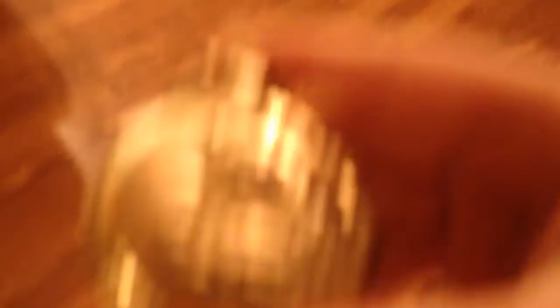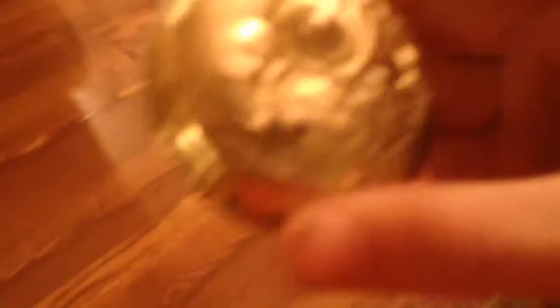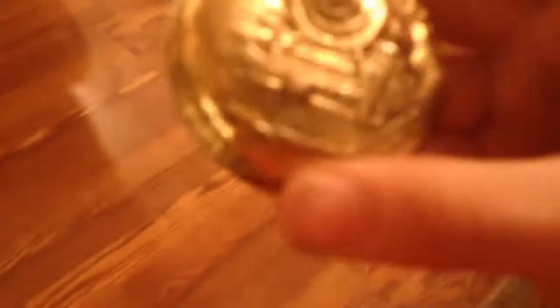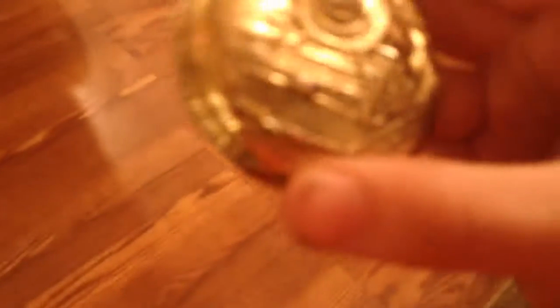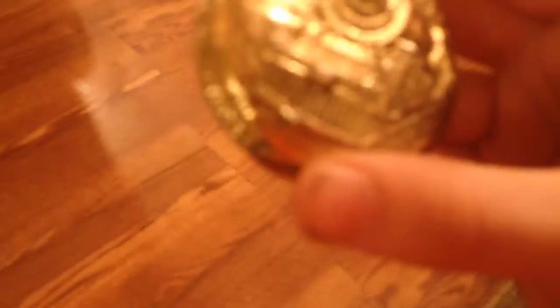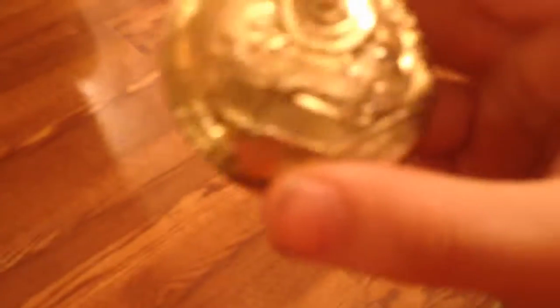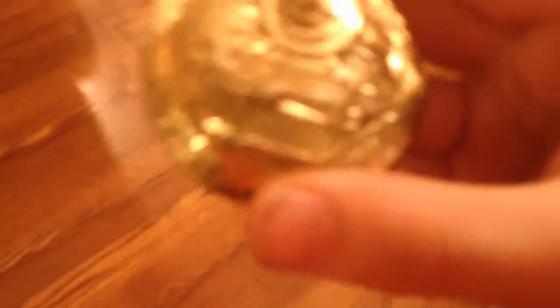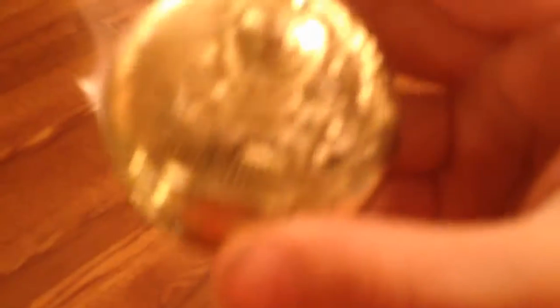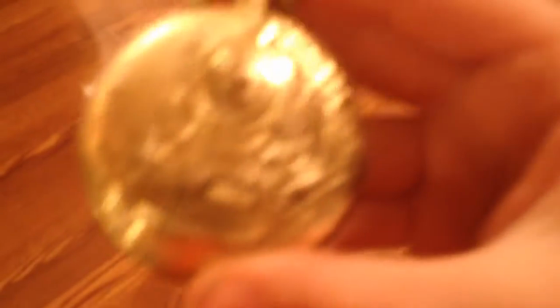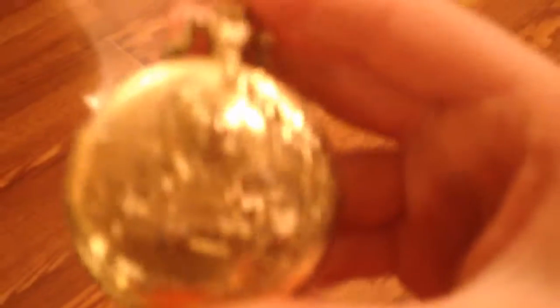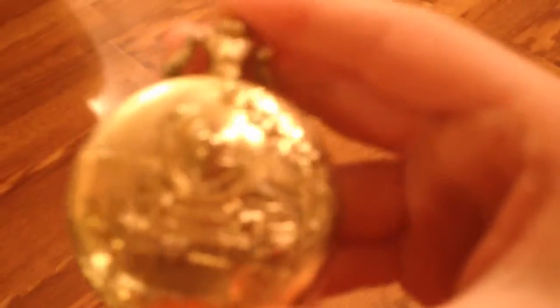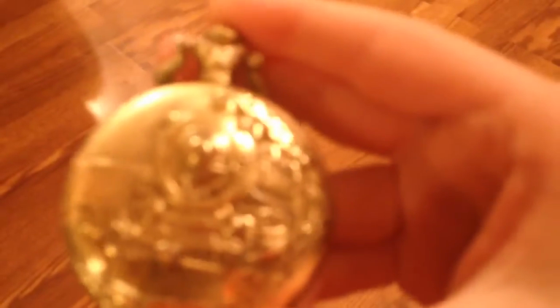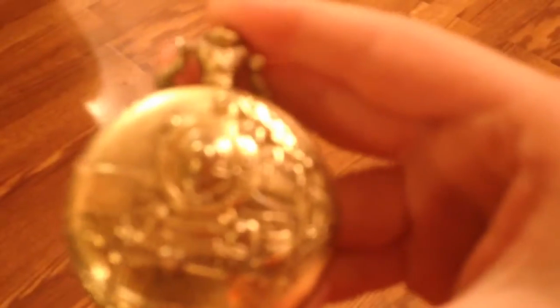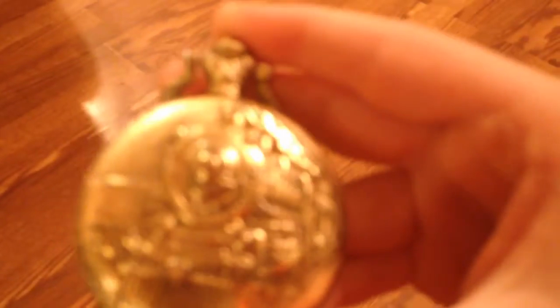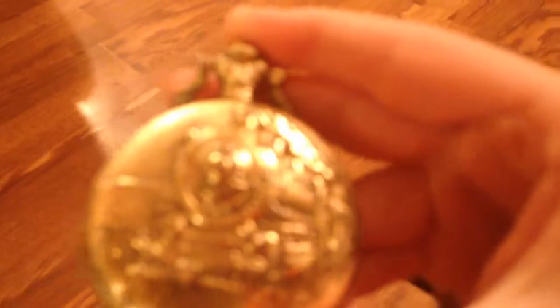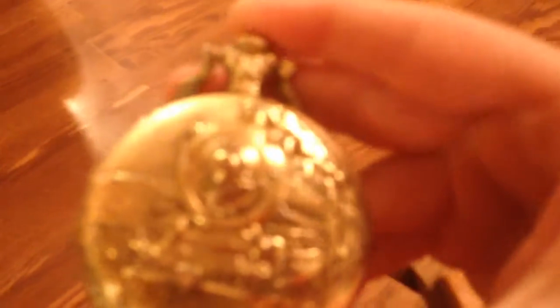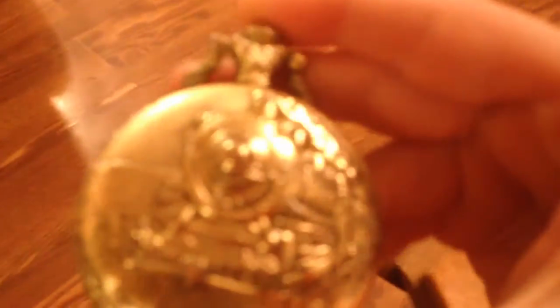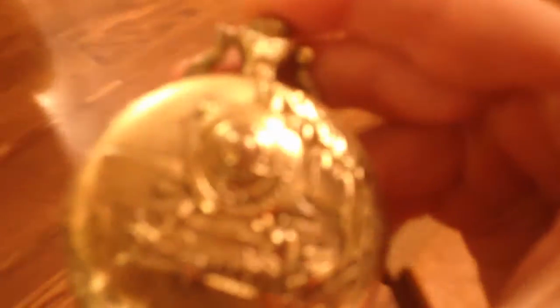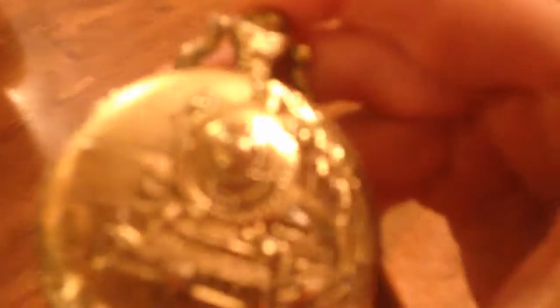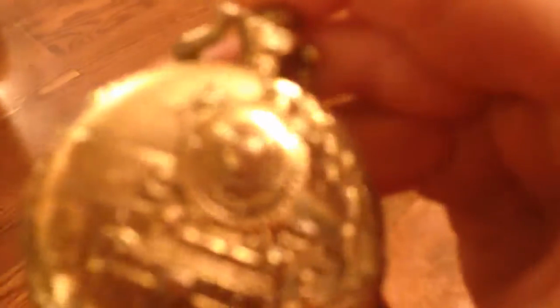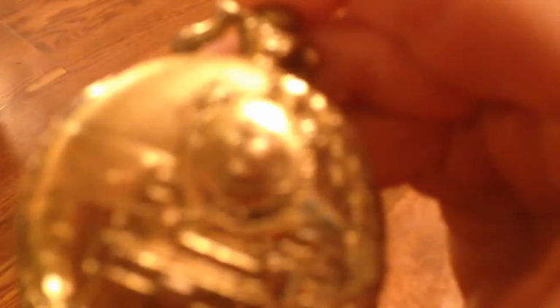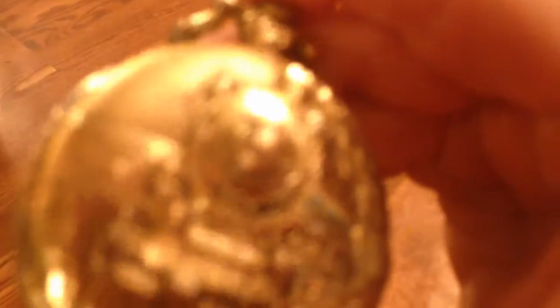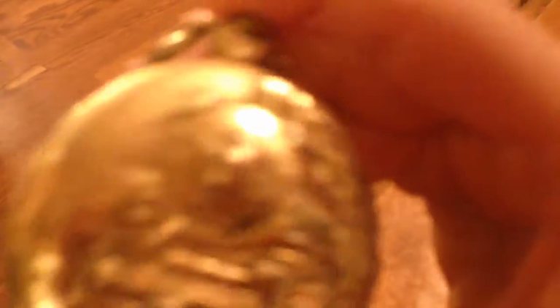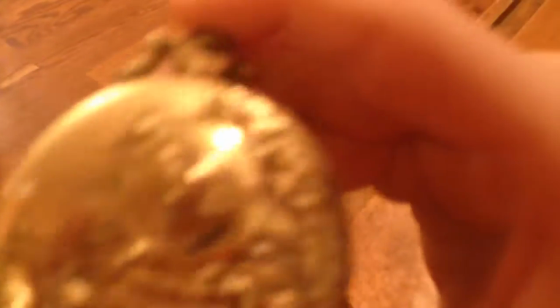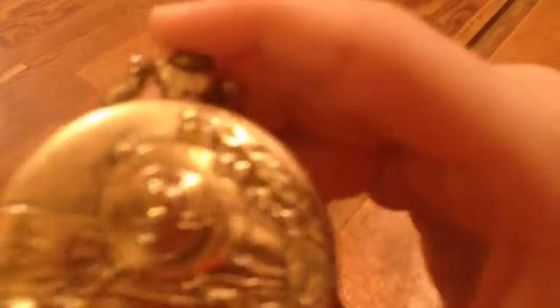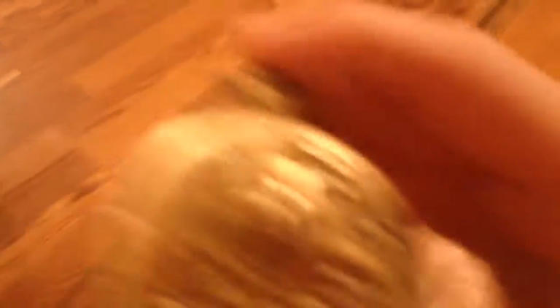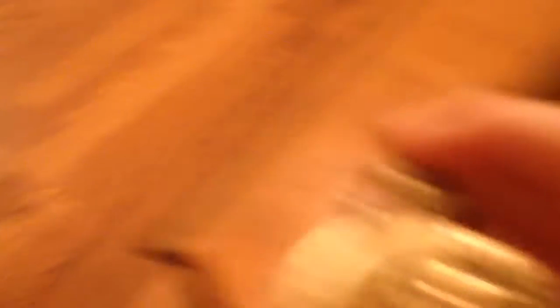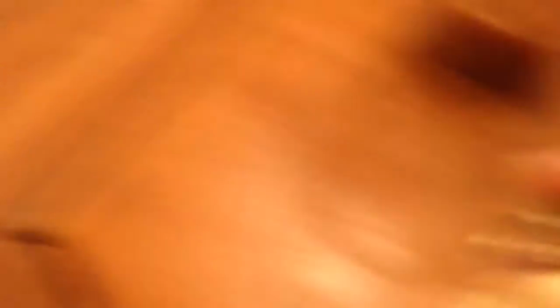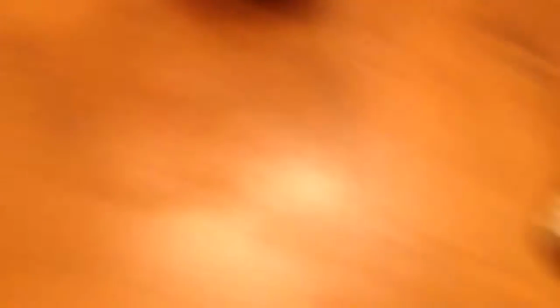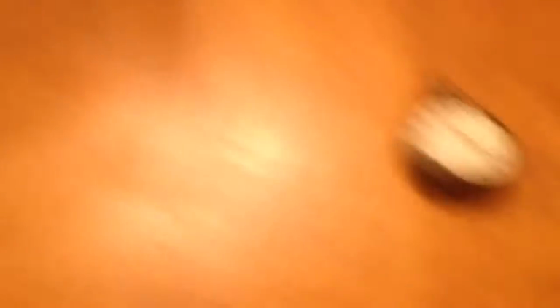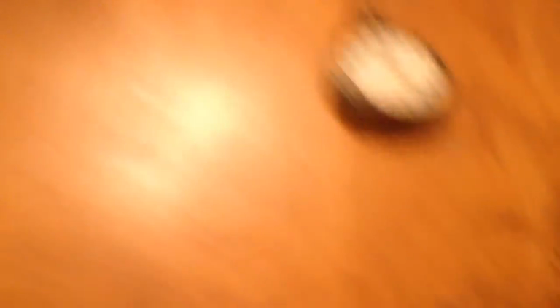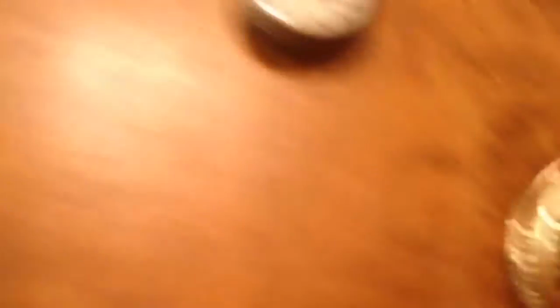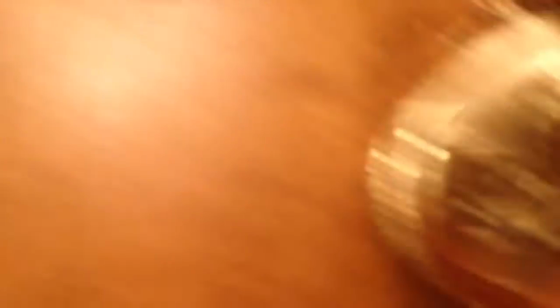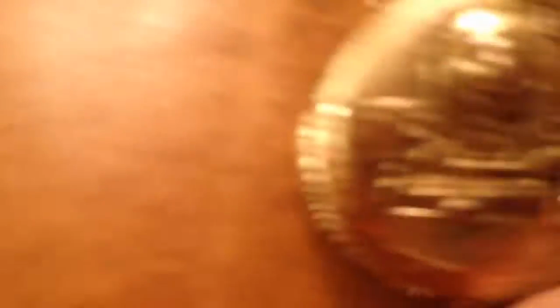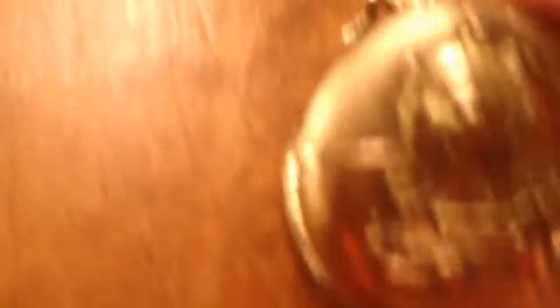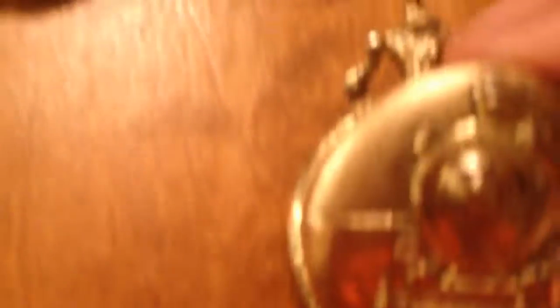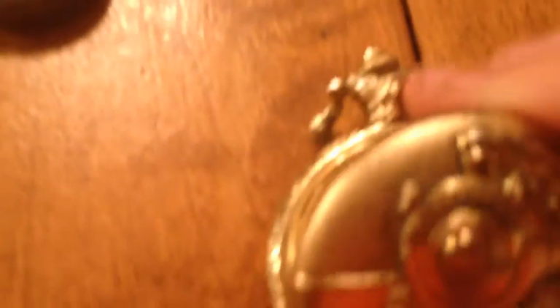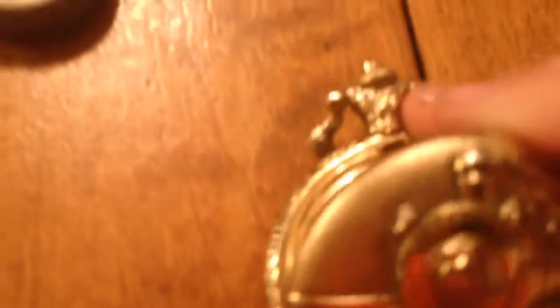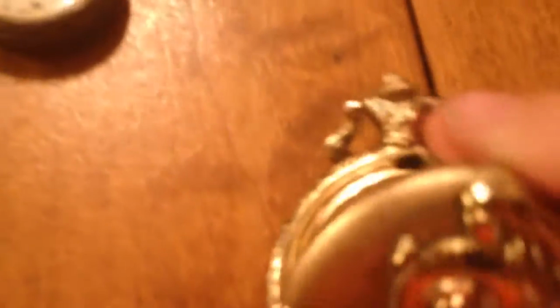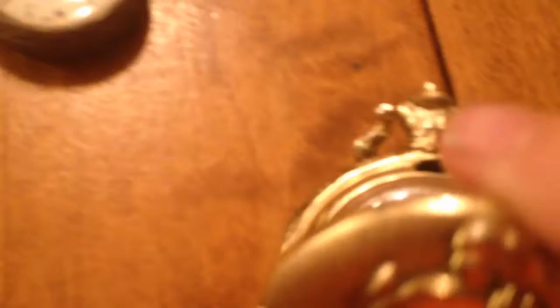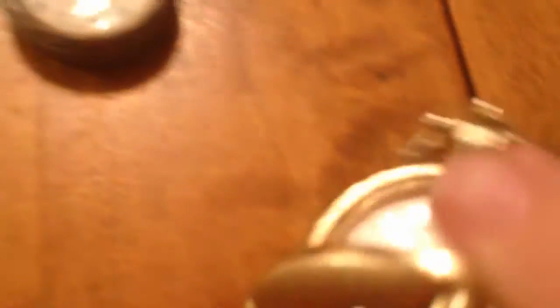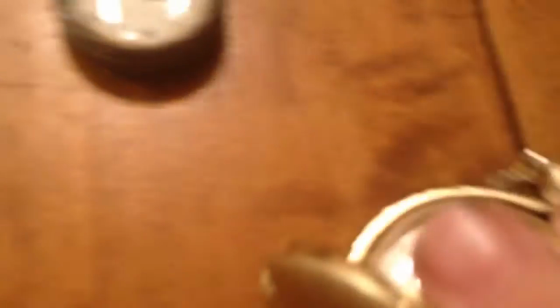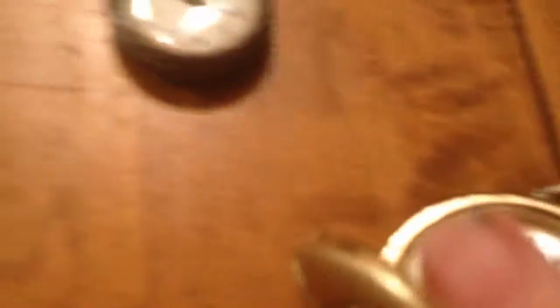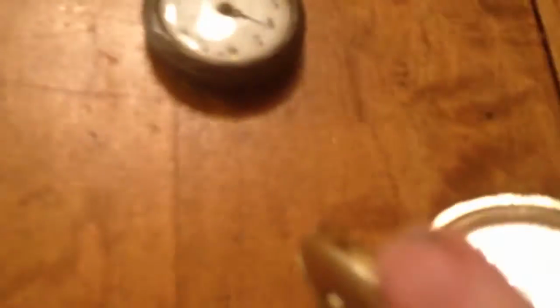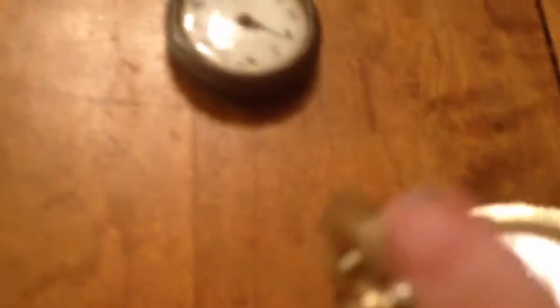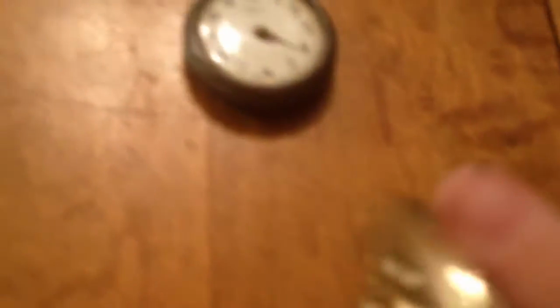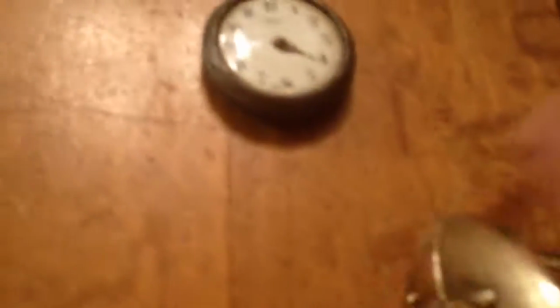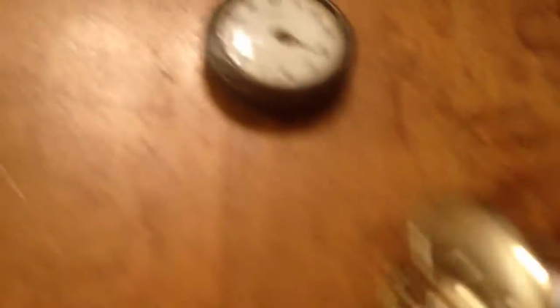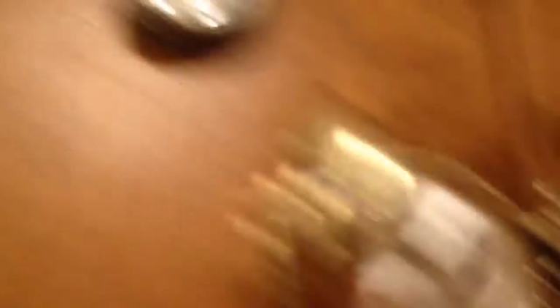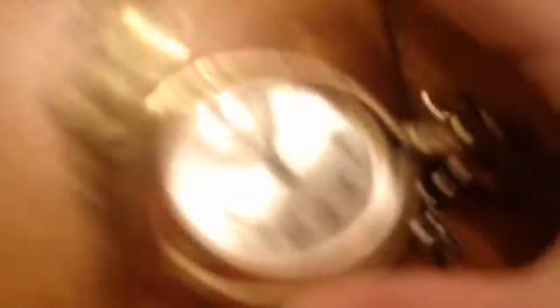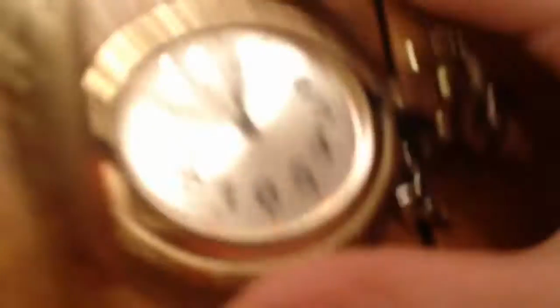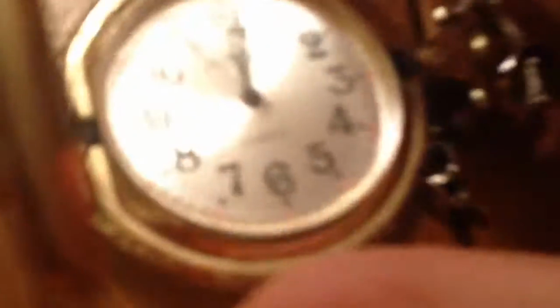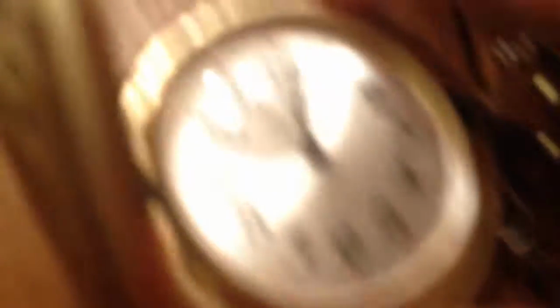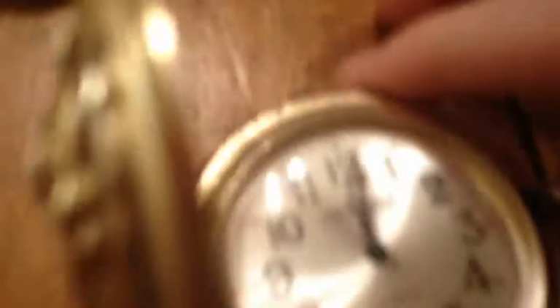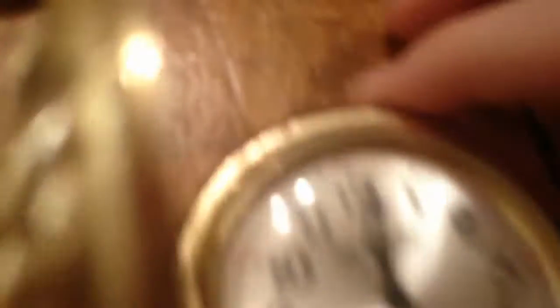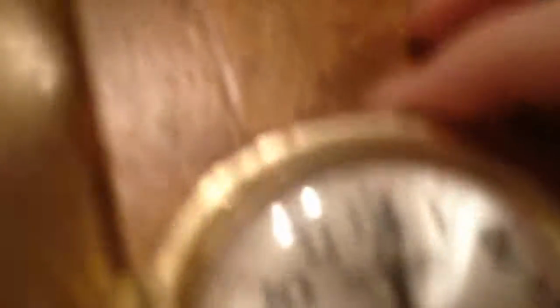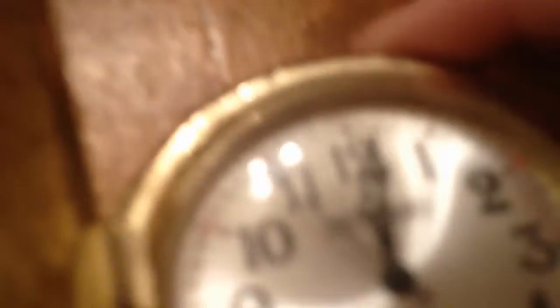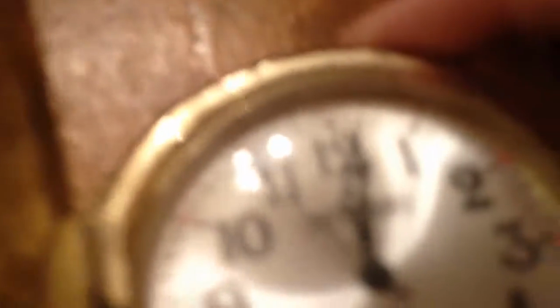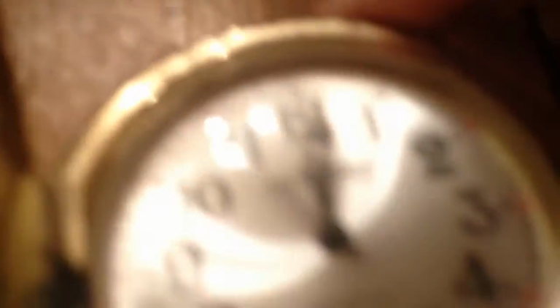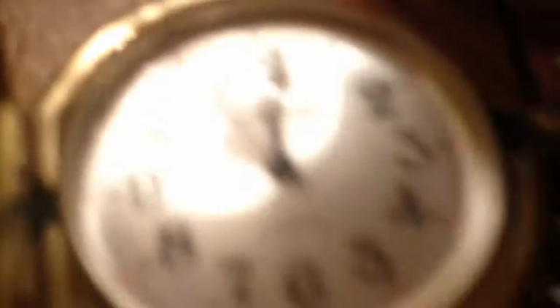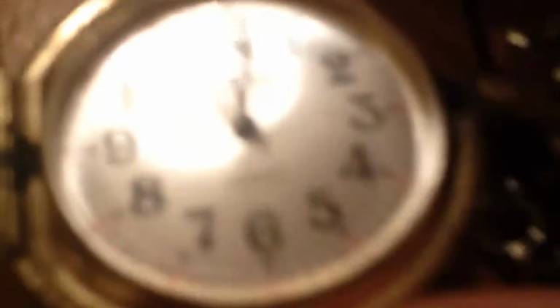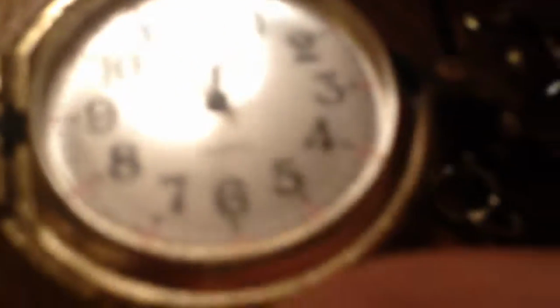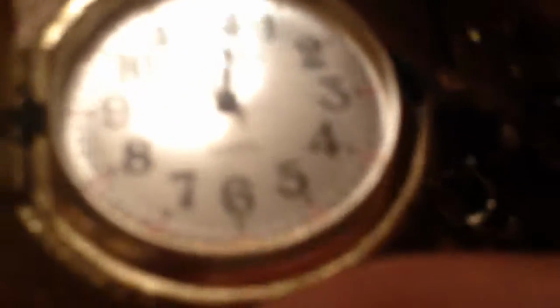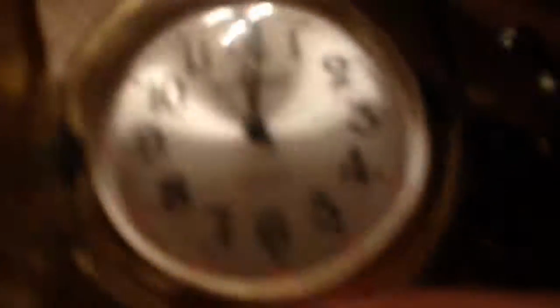The batteries are dead, and this is what it looks like on the inside.